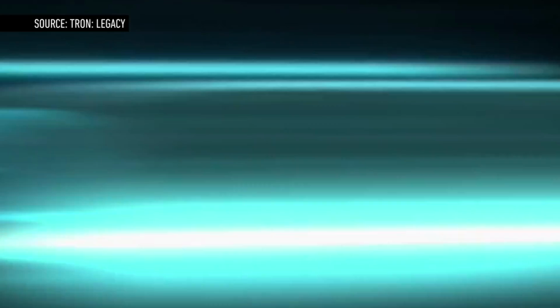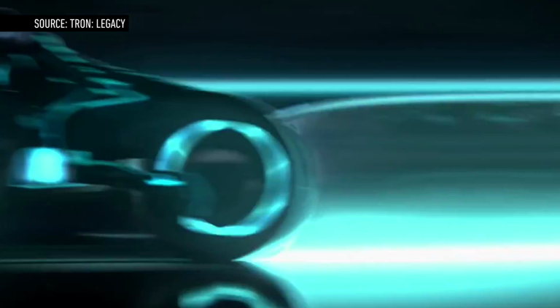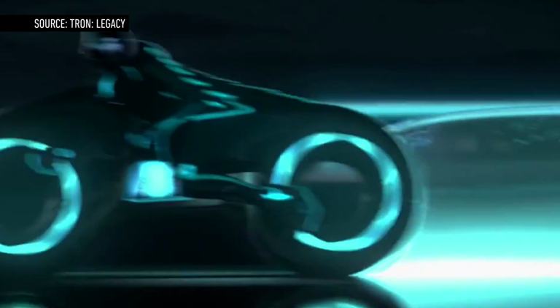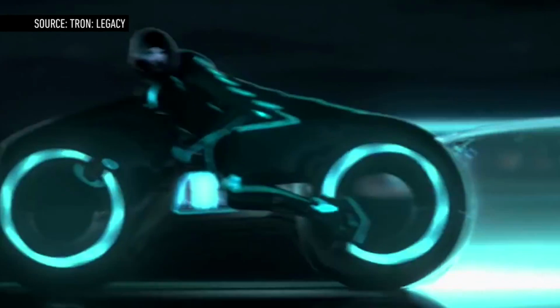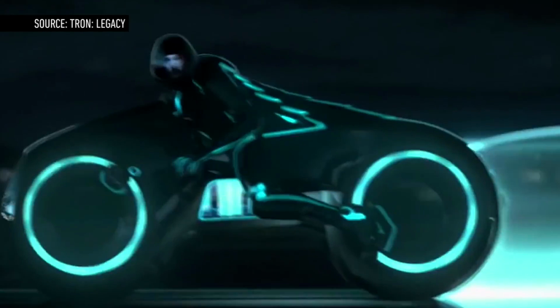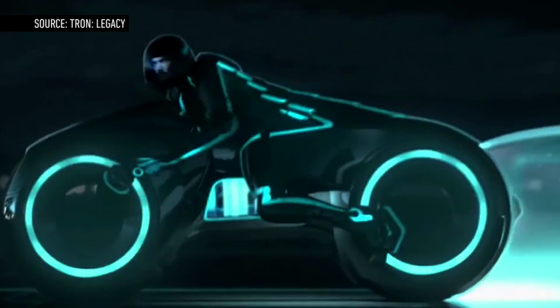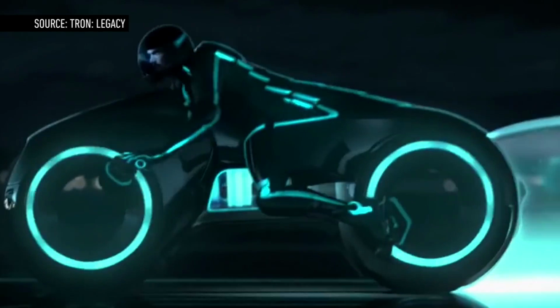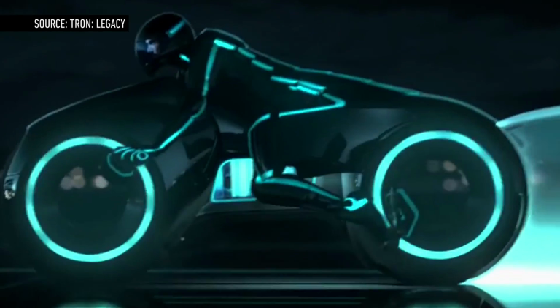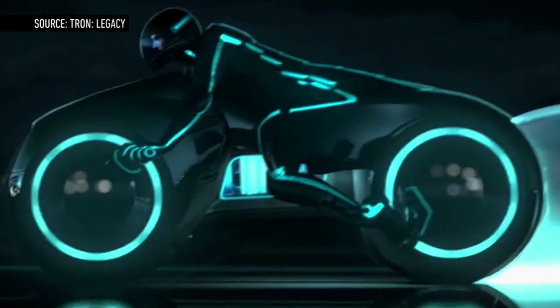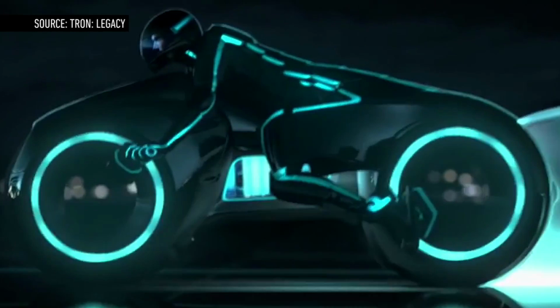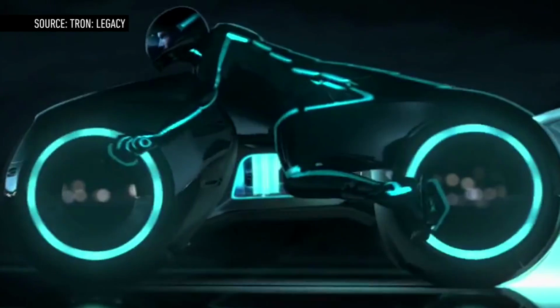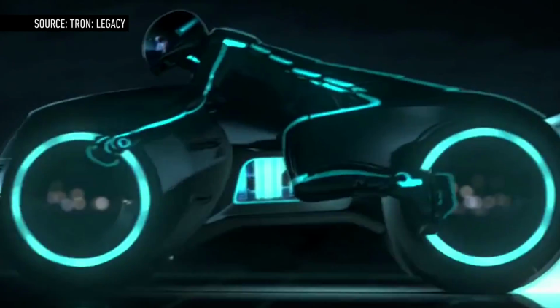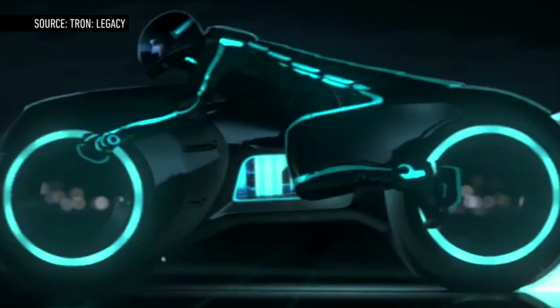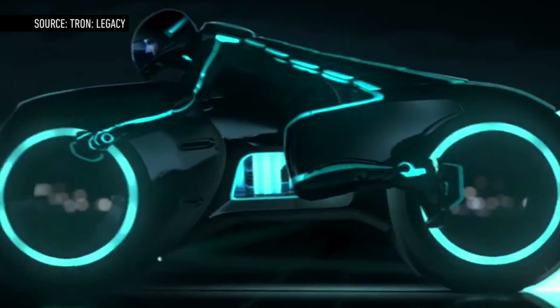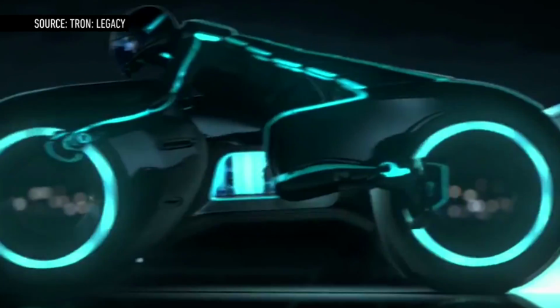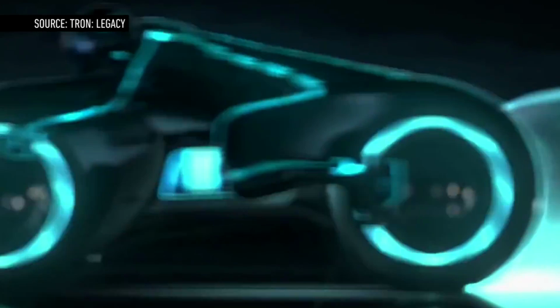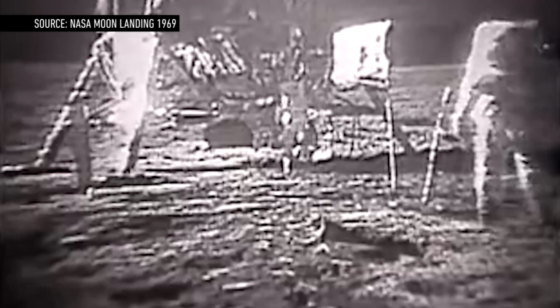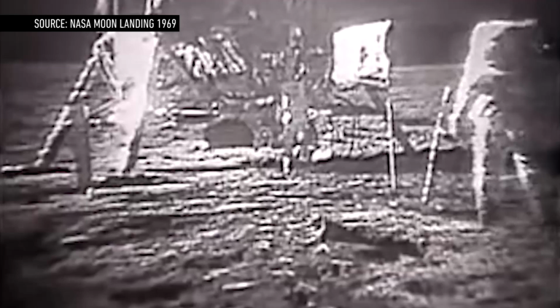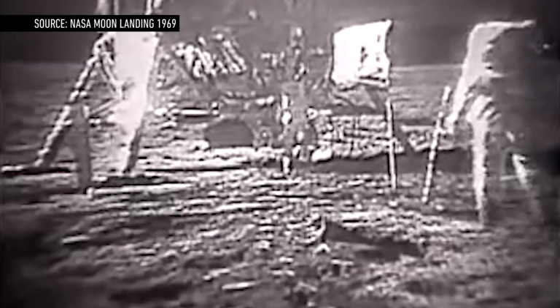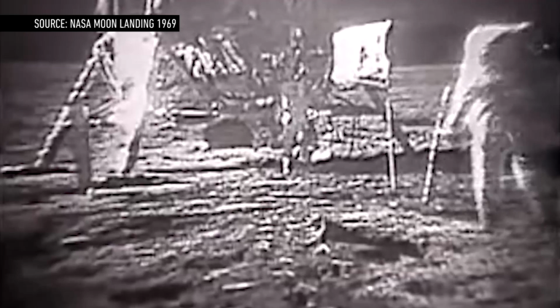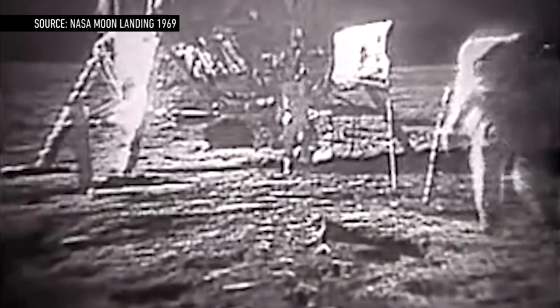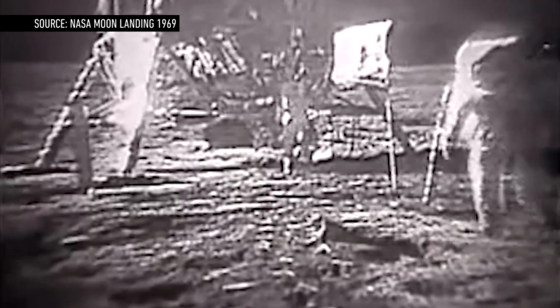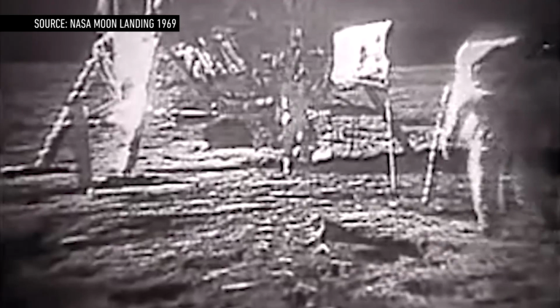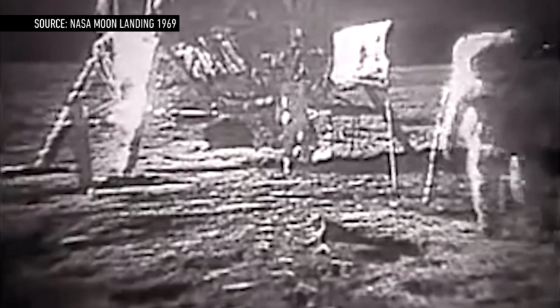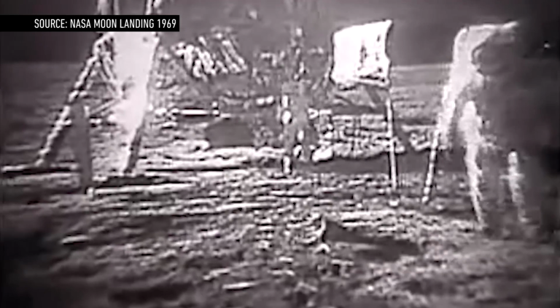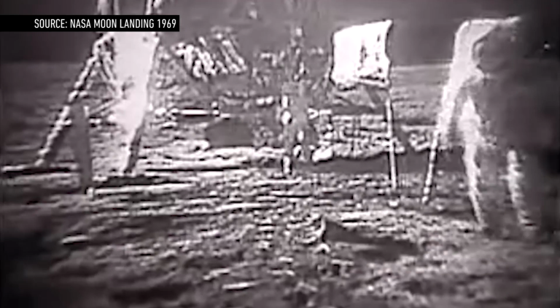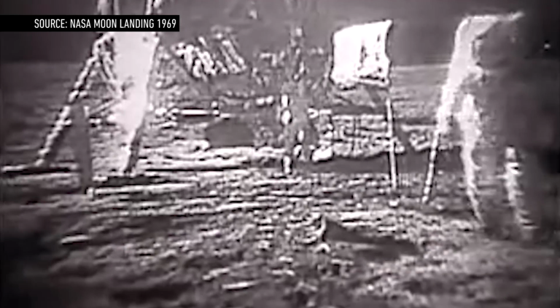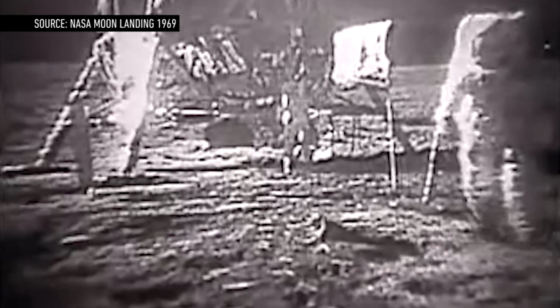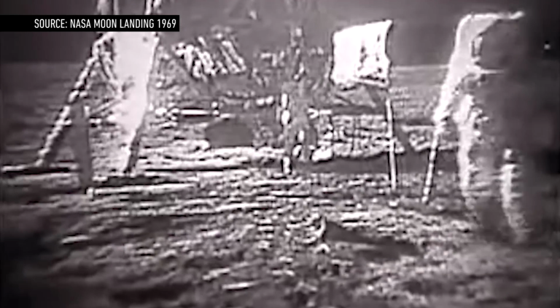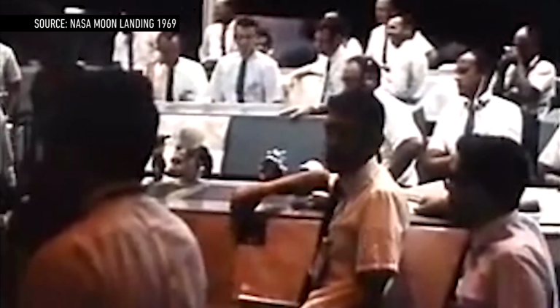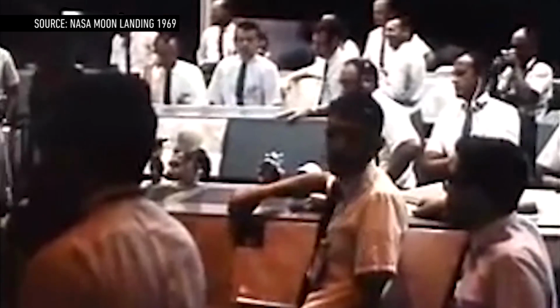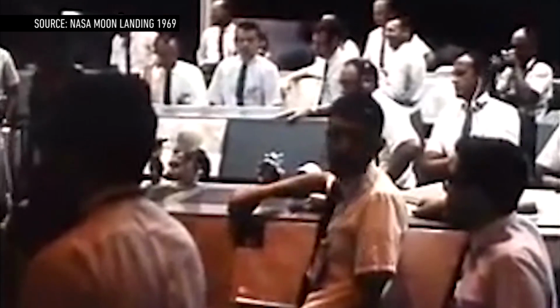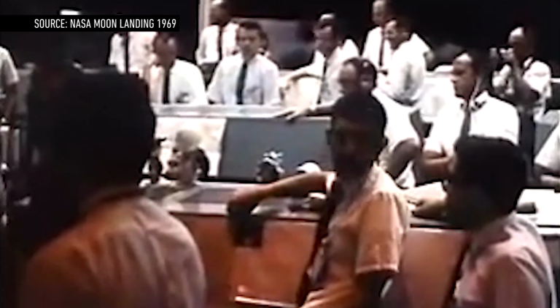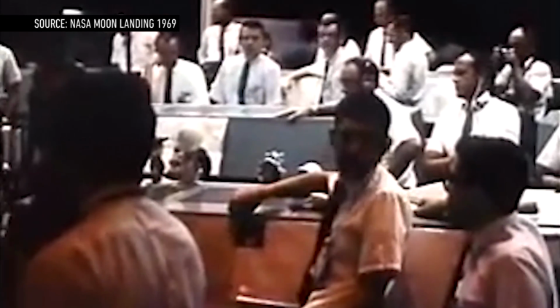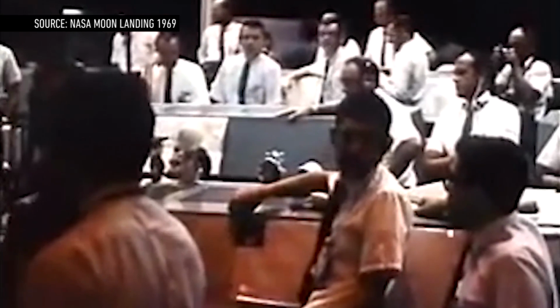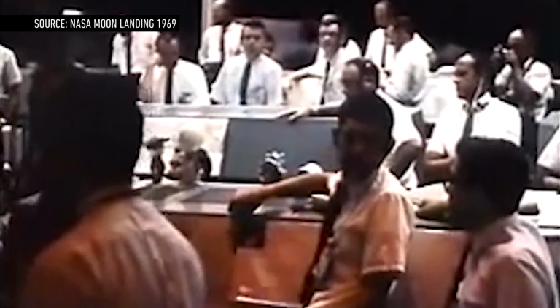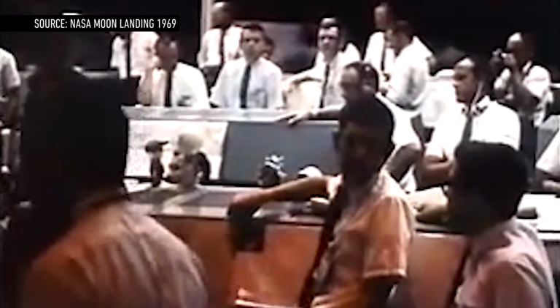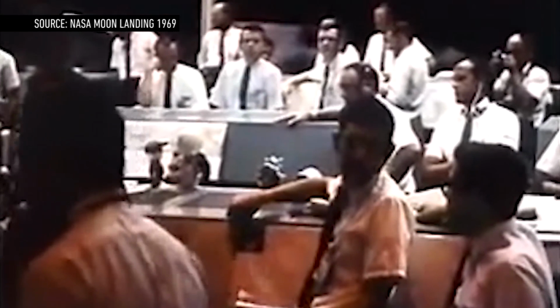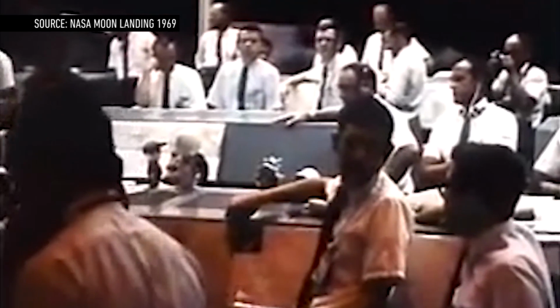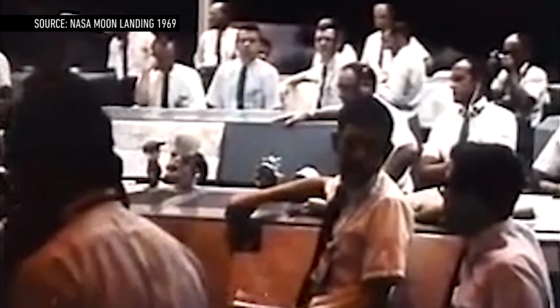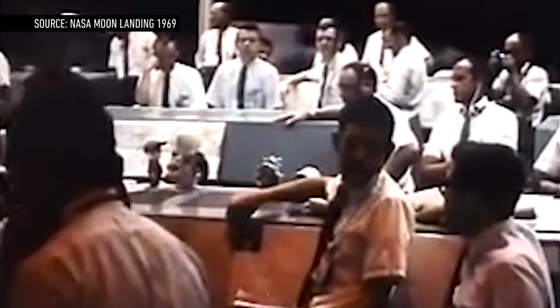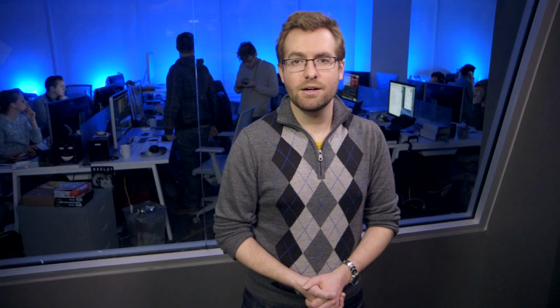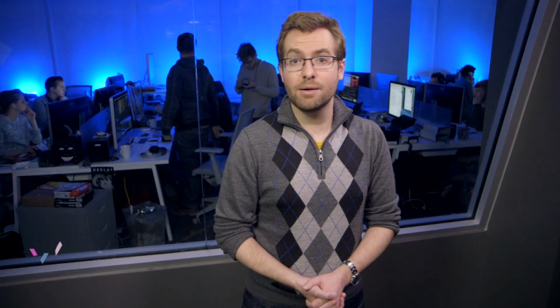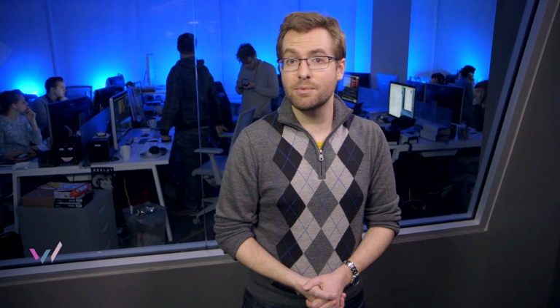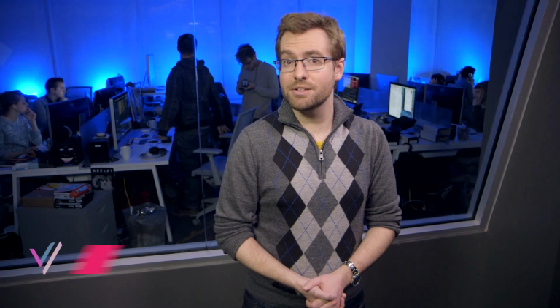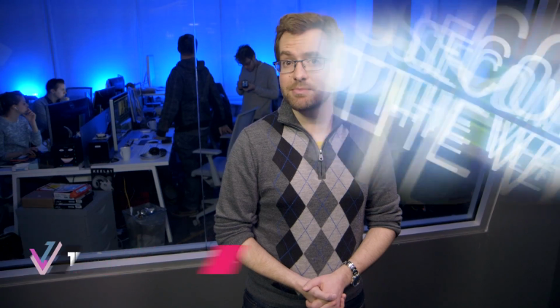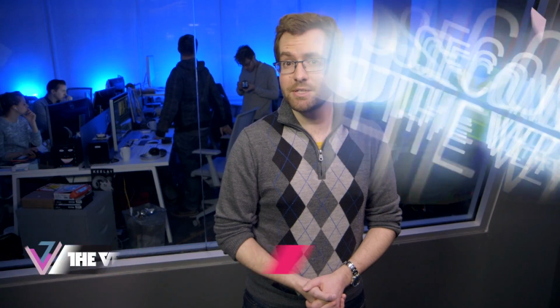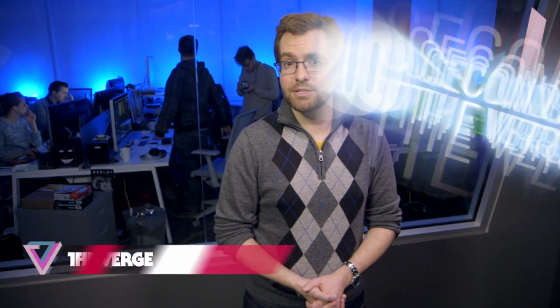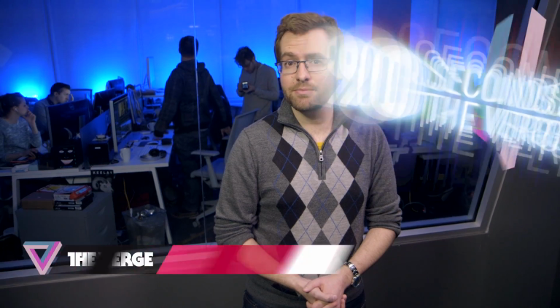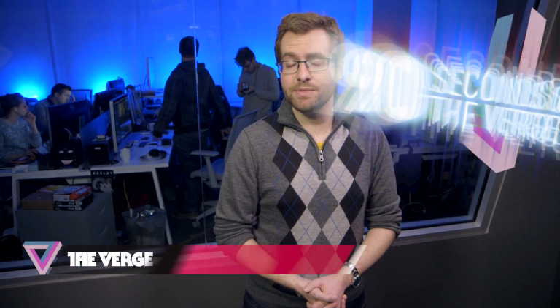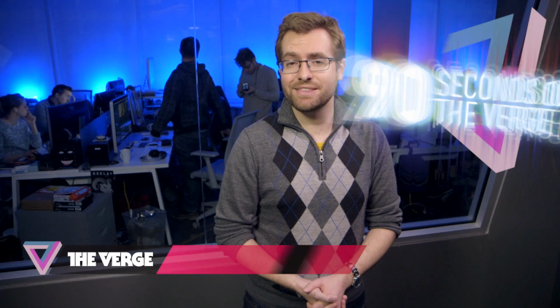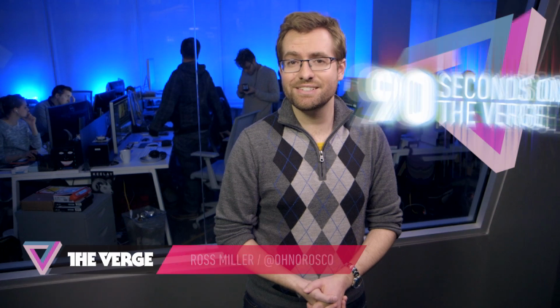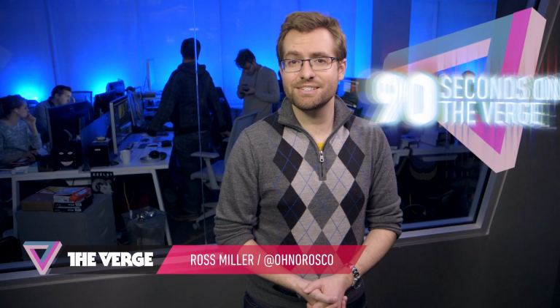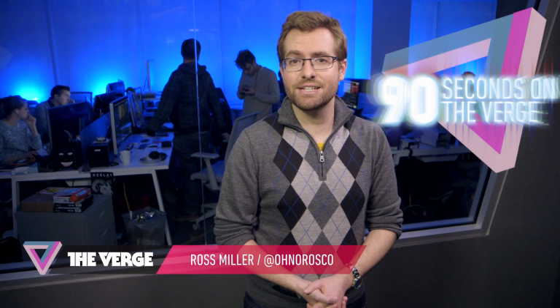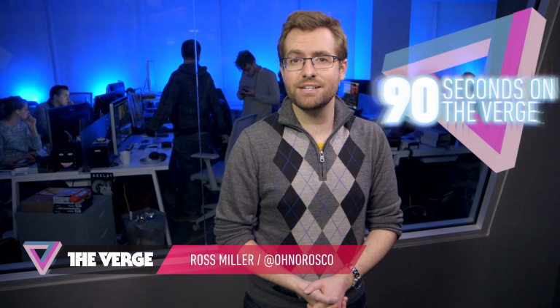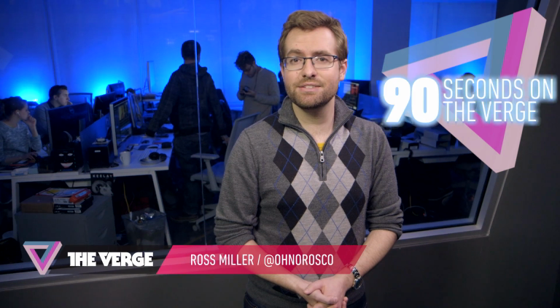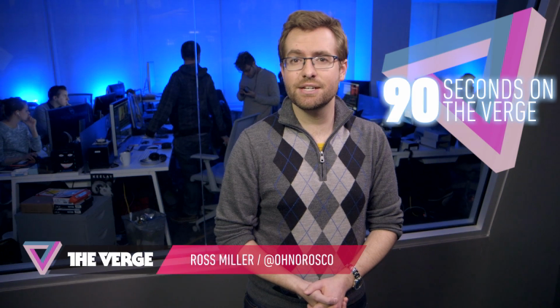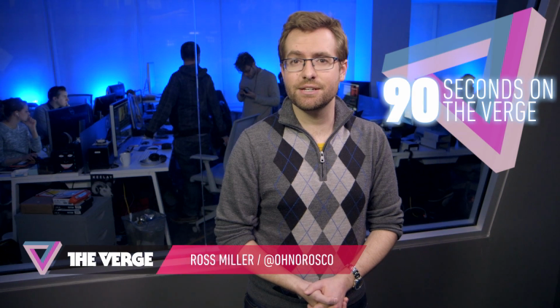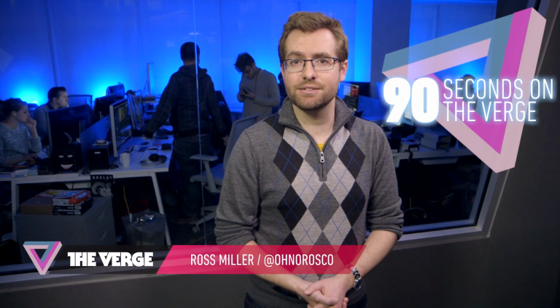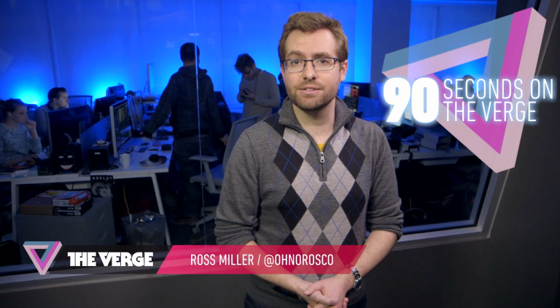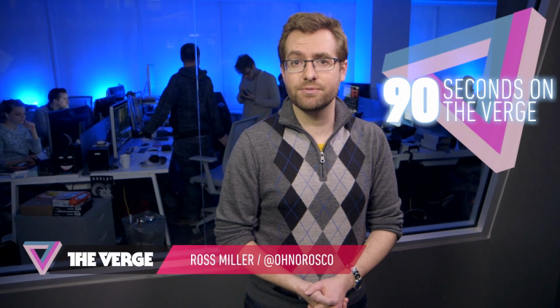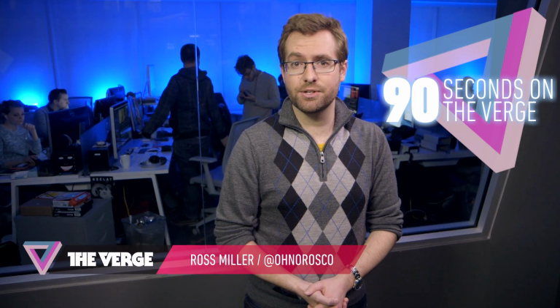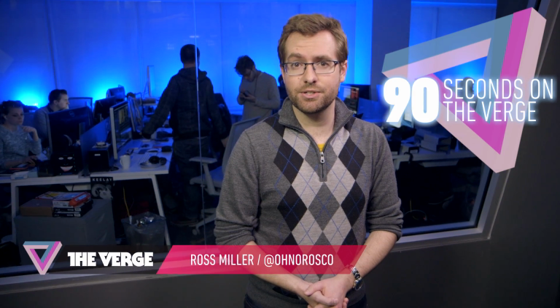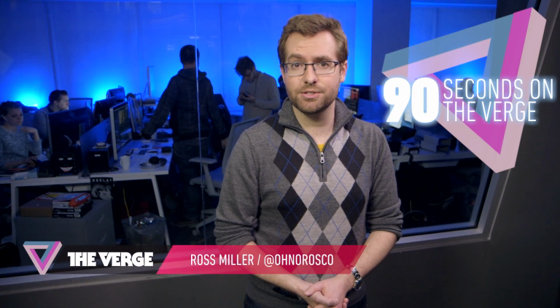What happens when we combine this with this? Well, NASA has the answer. I'm Ross Miller, and this is 90 Seconds on the Verge.